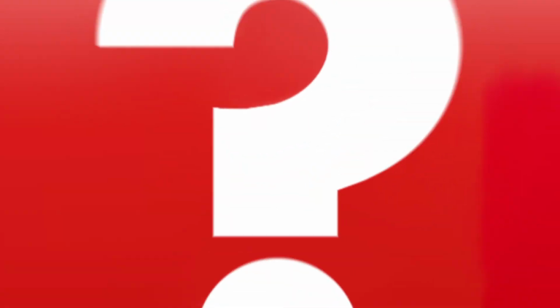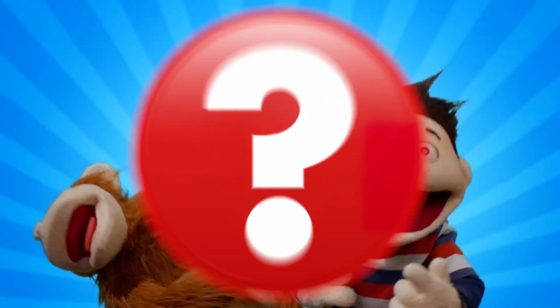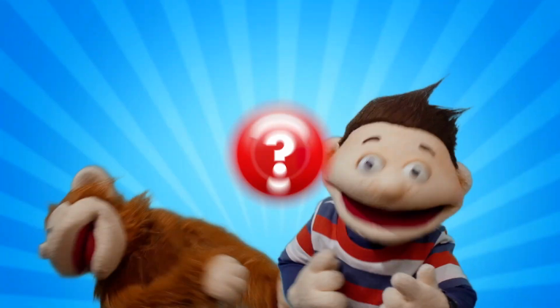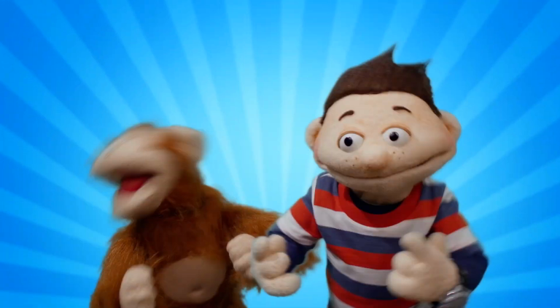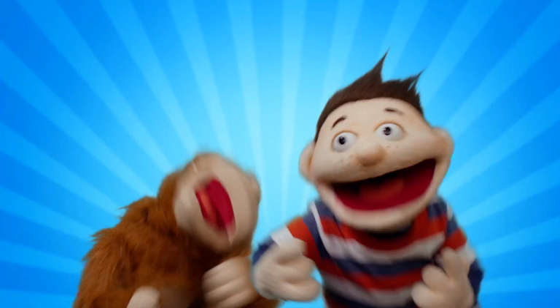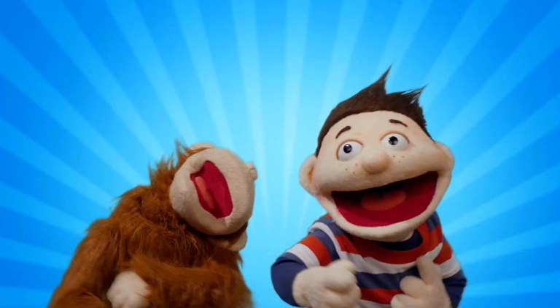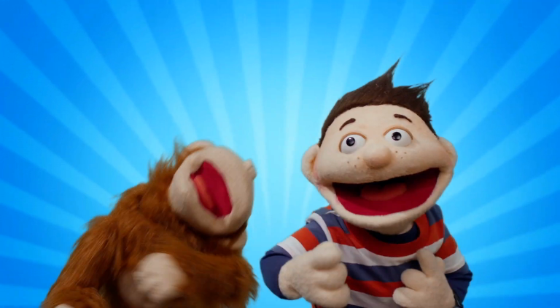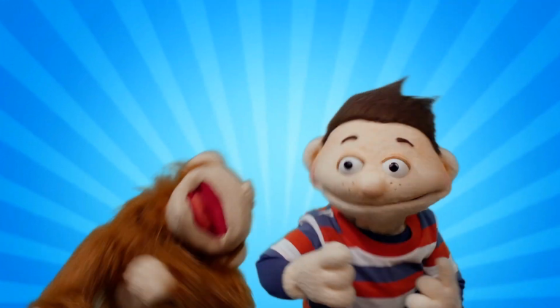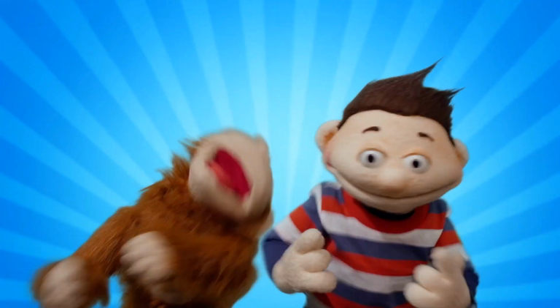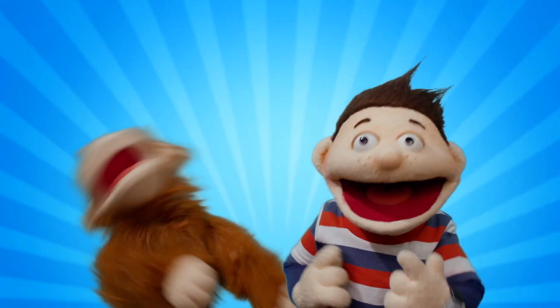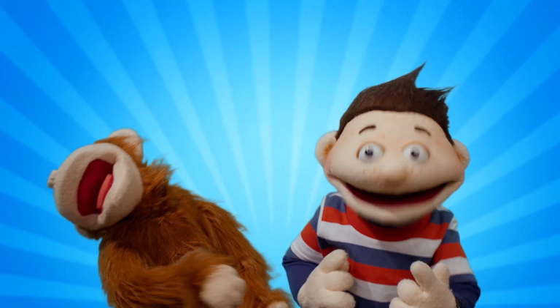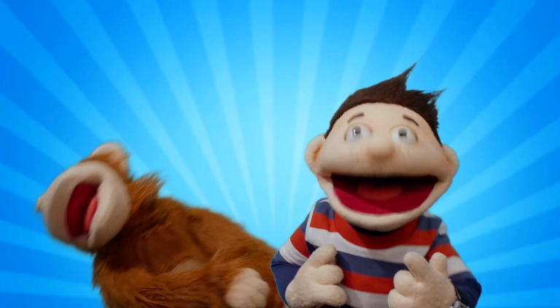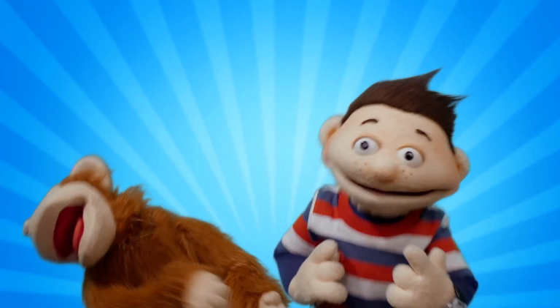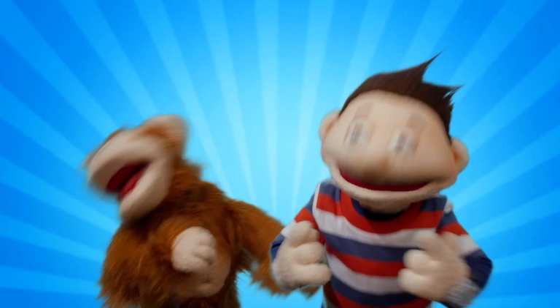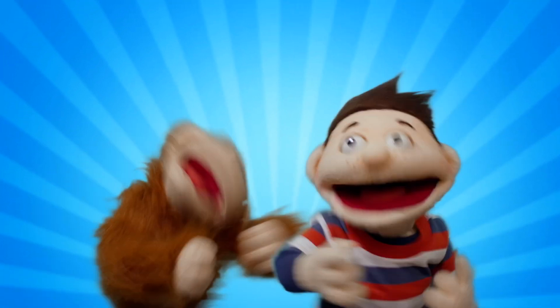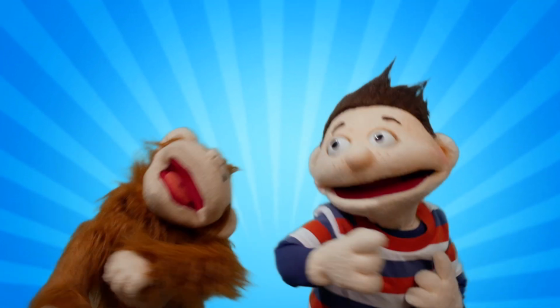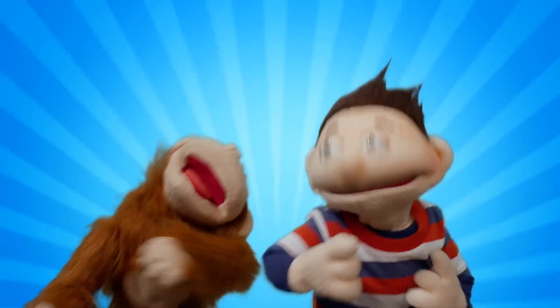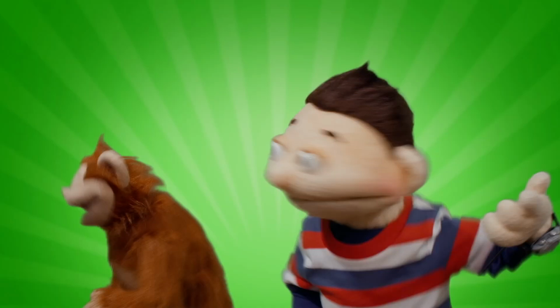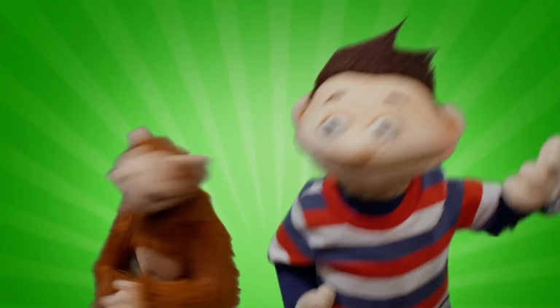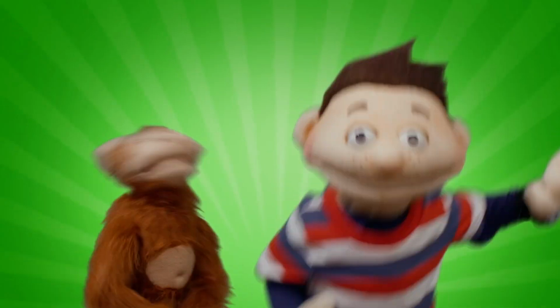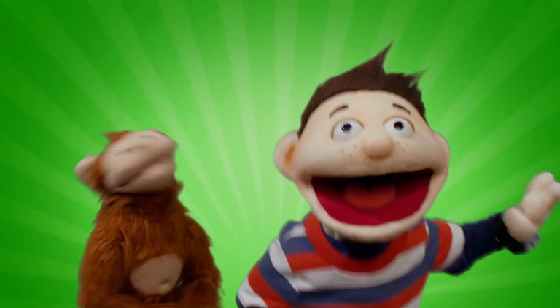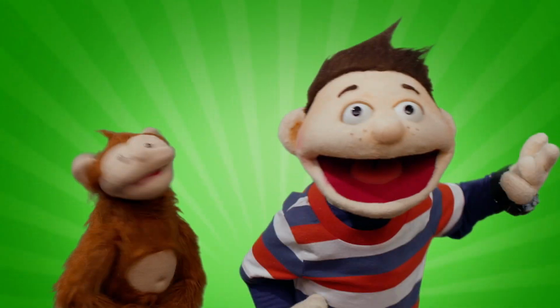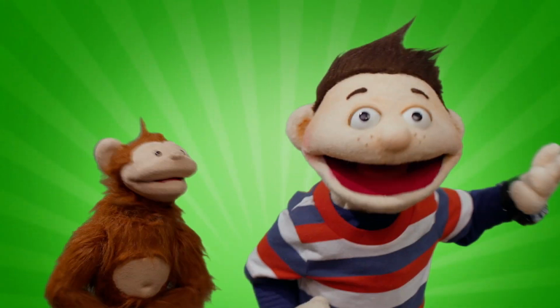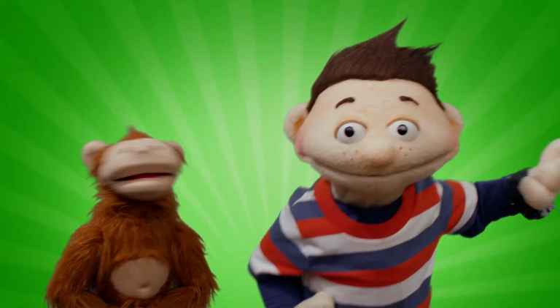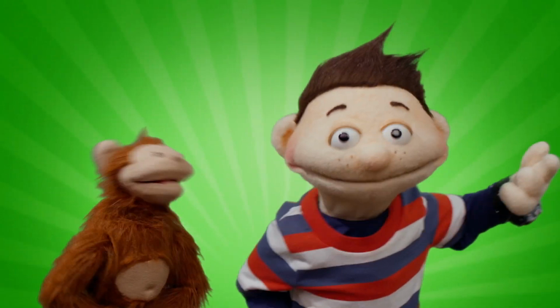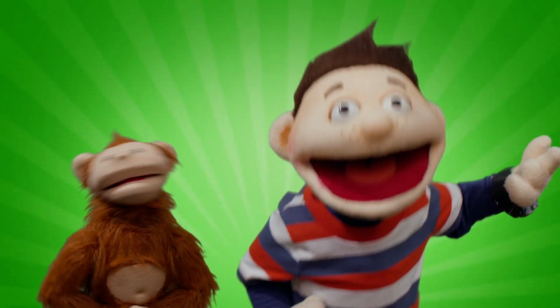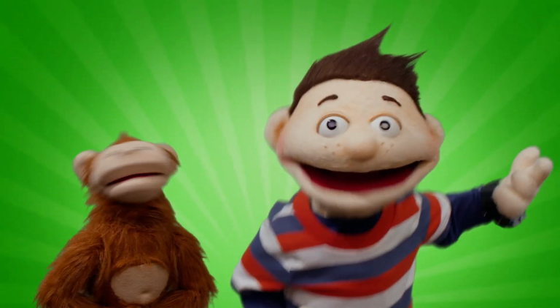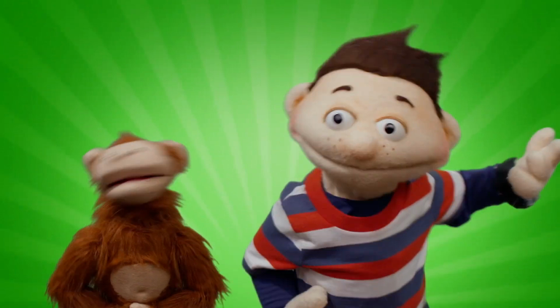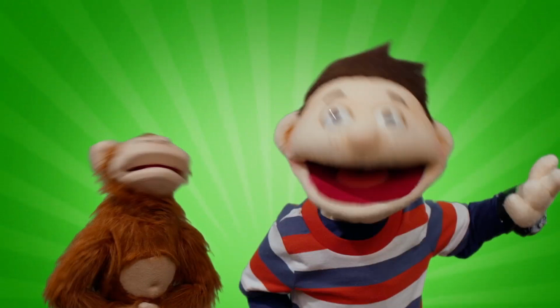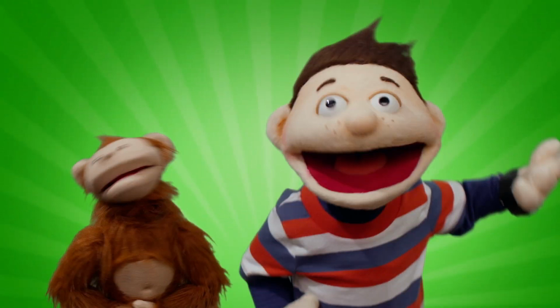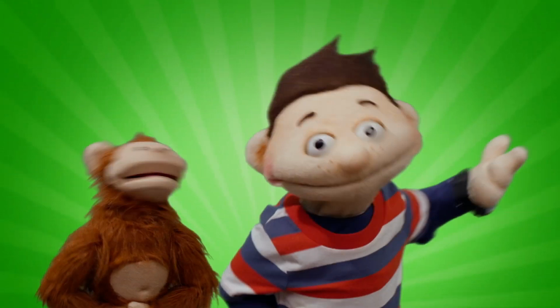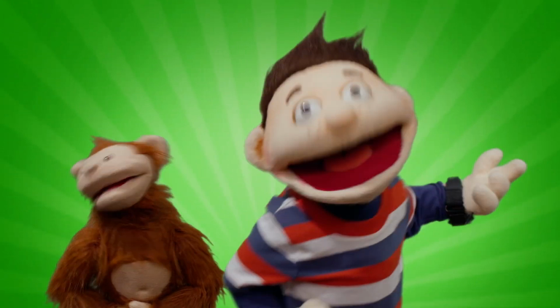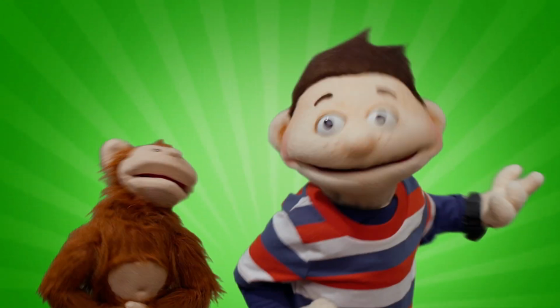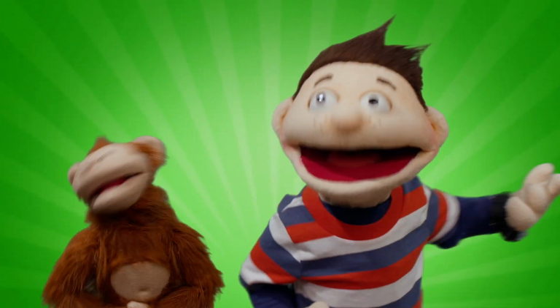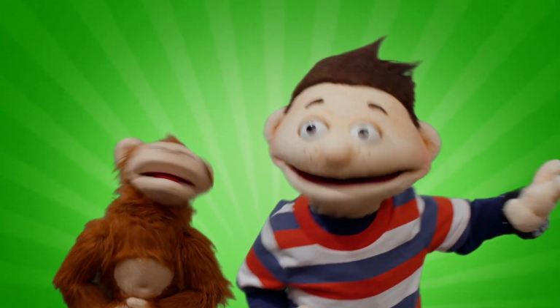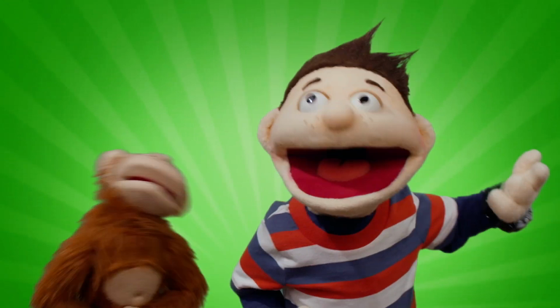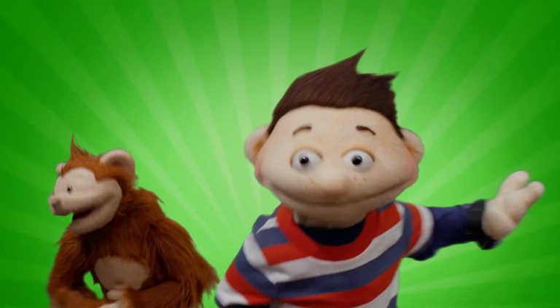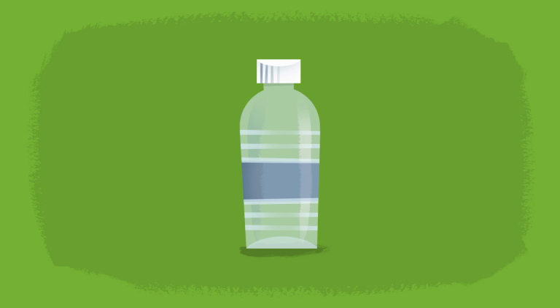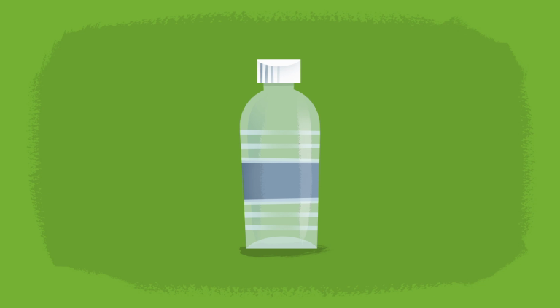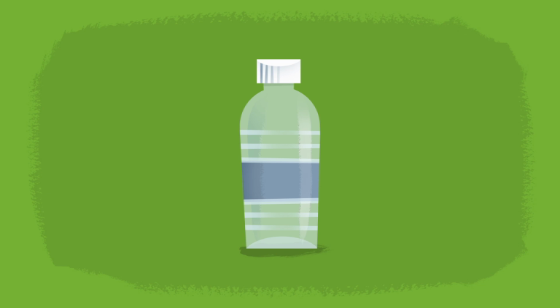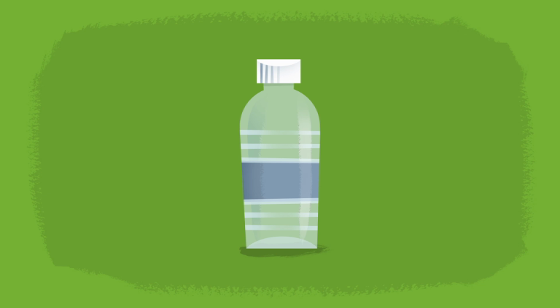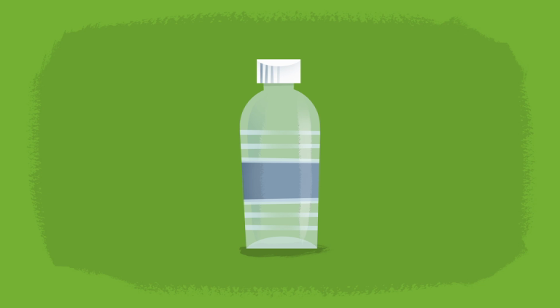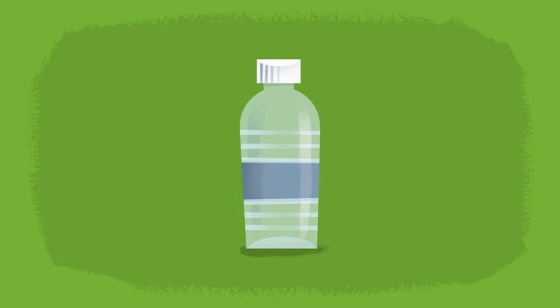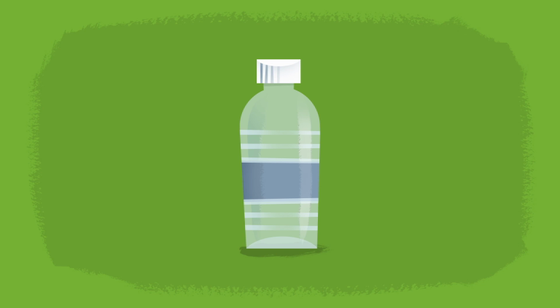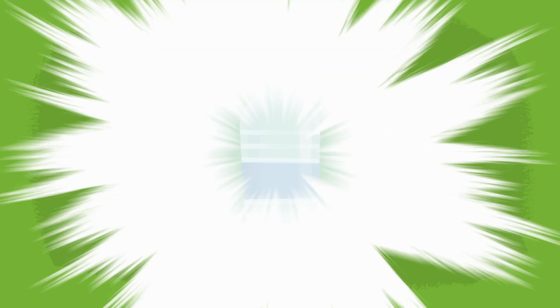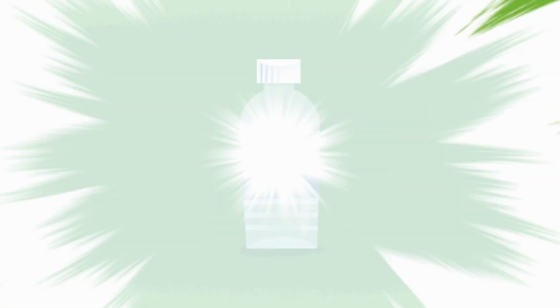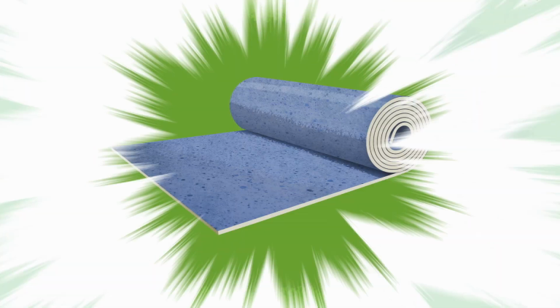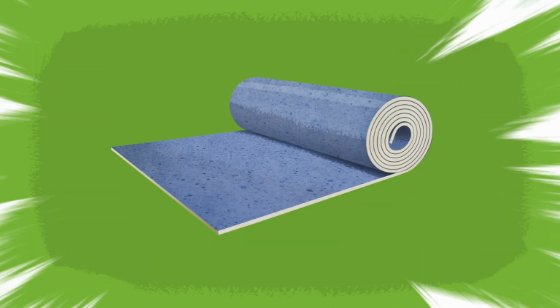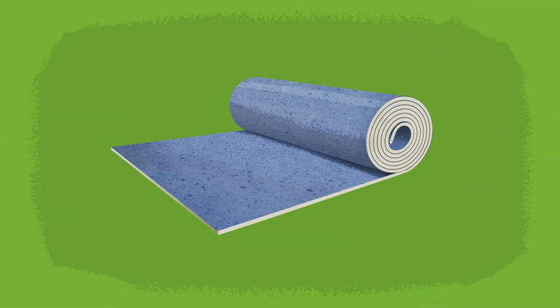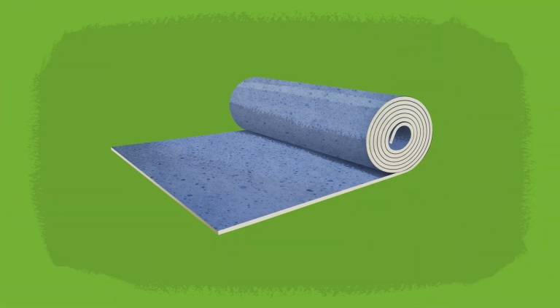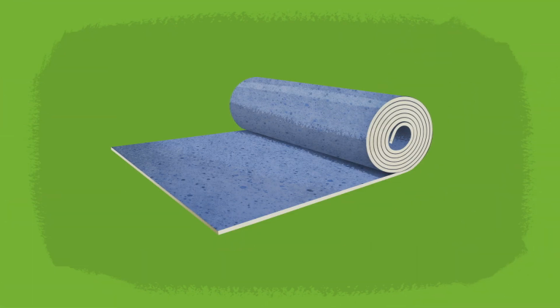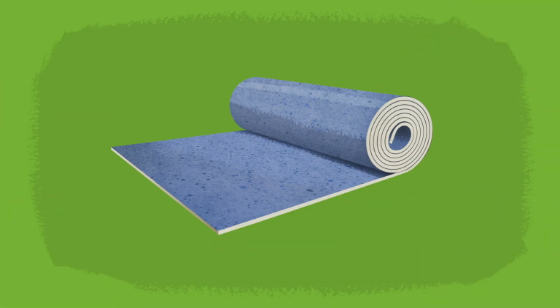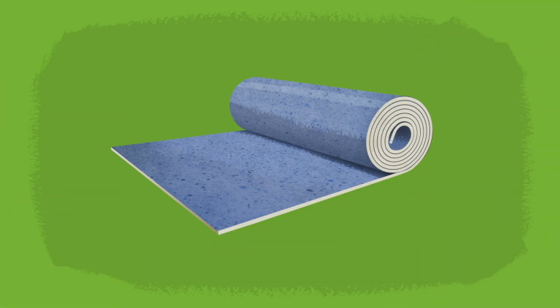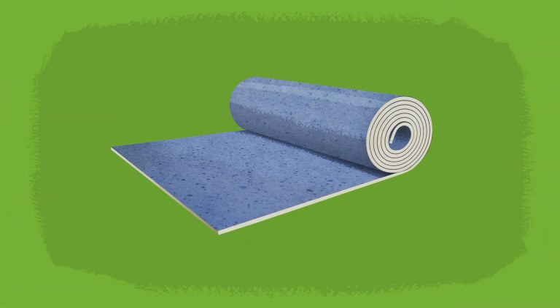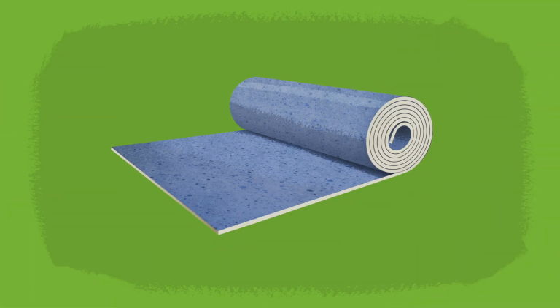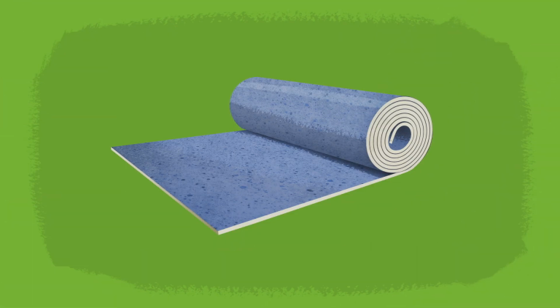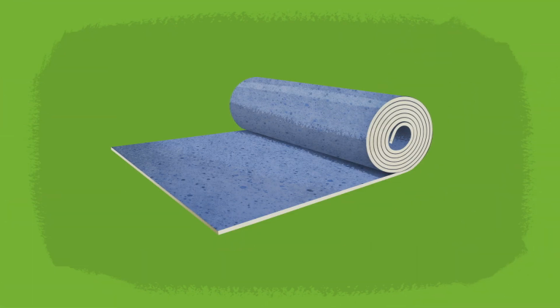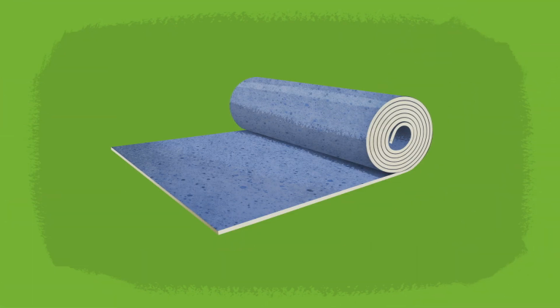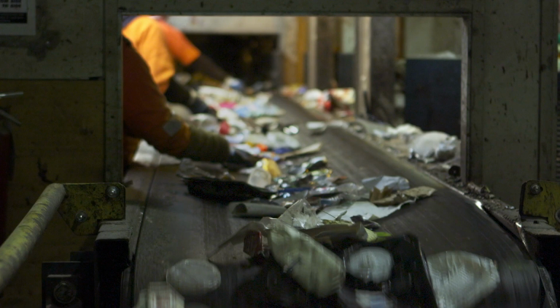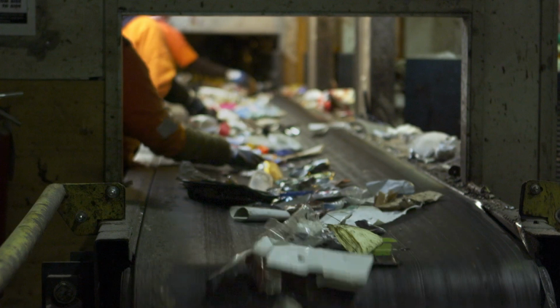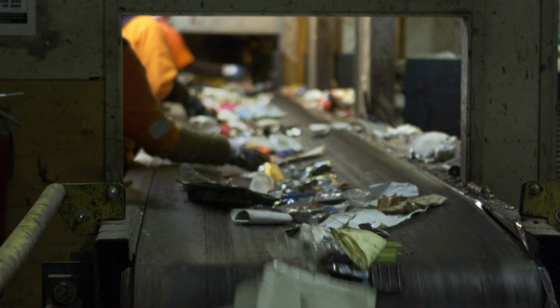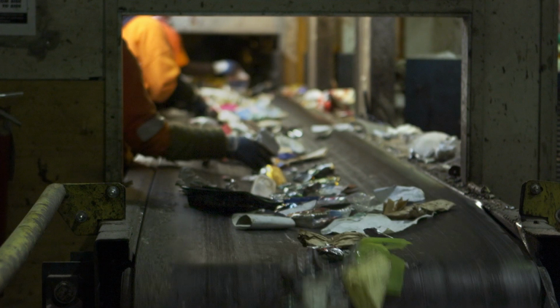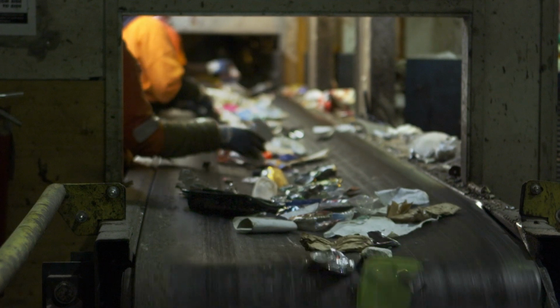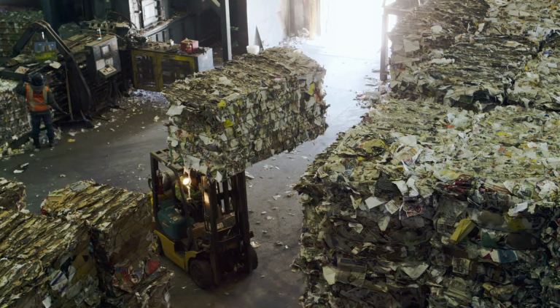Ask, ask a question. Find, find an answer. Now you know.